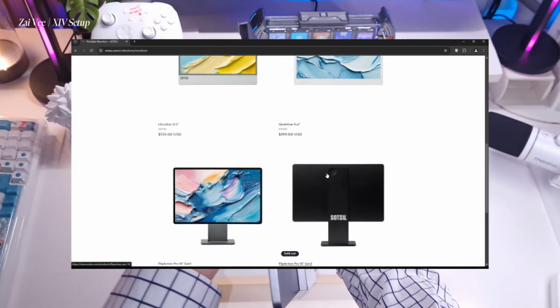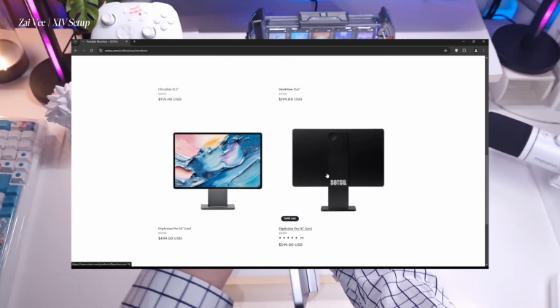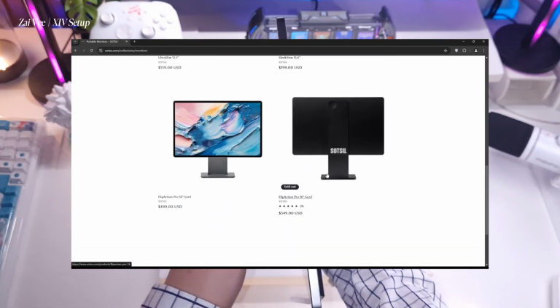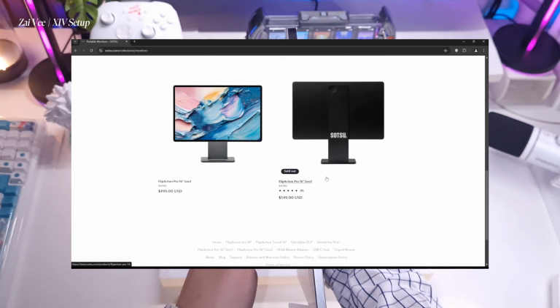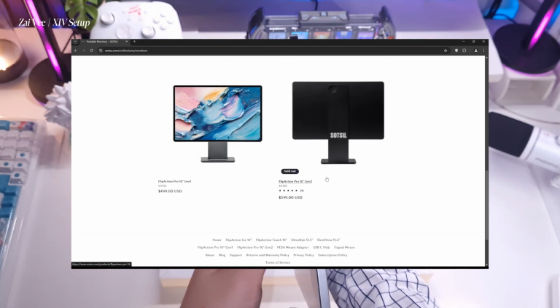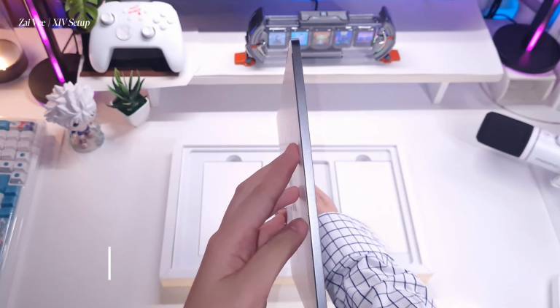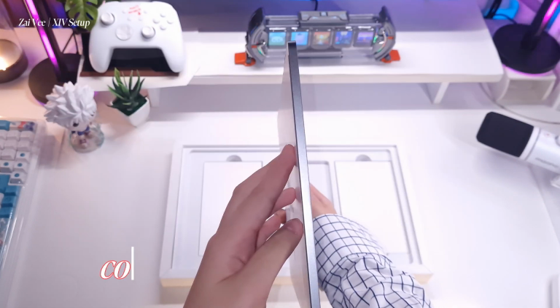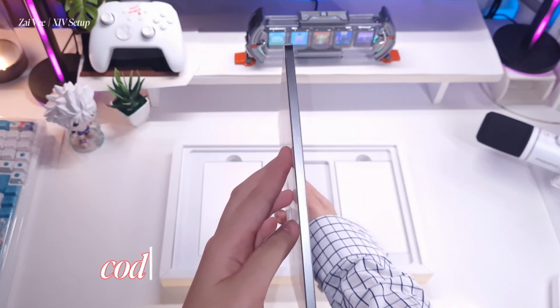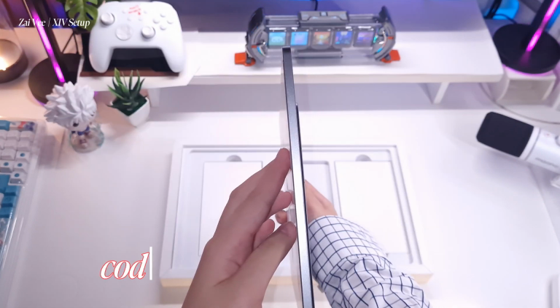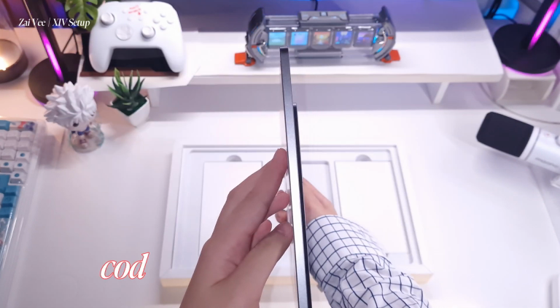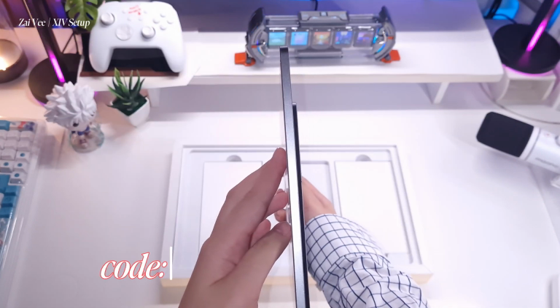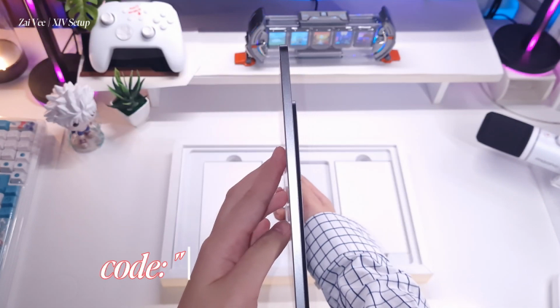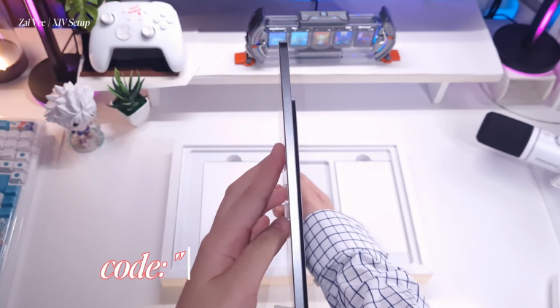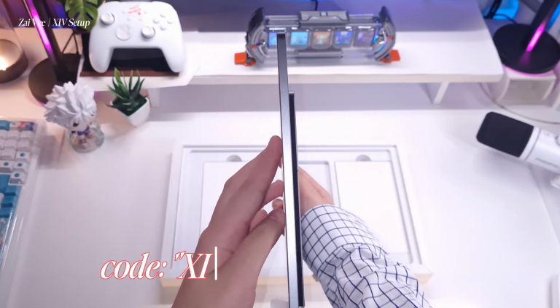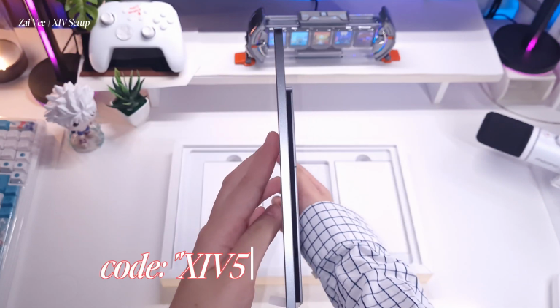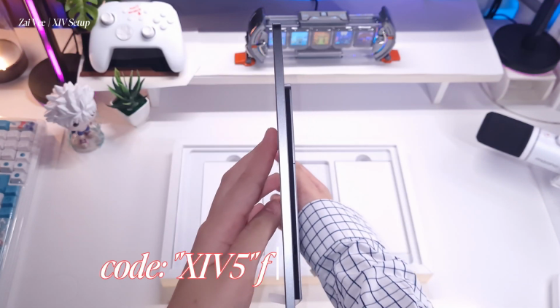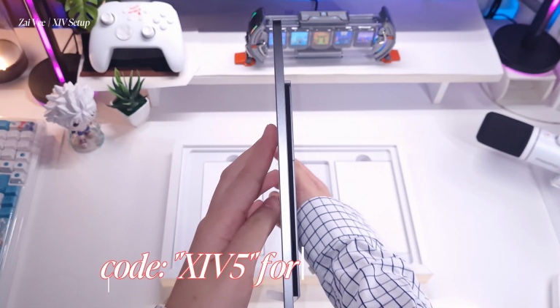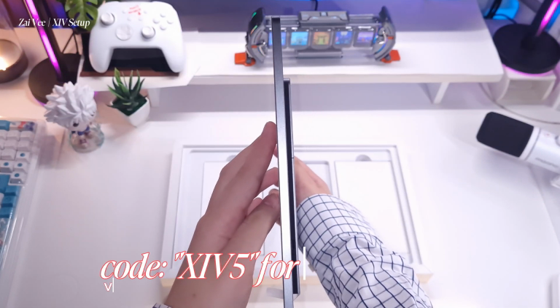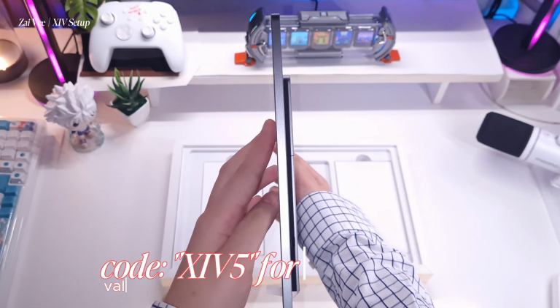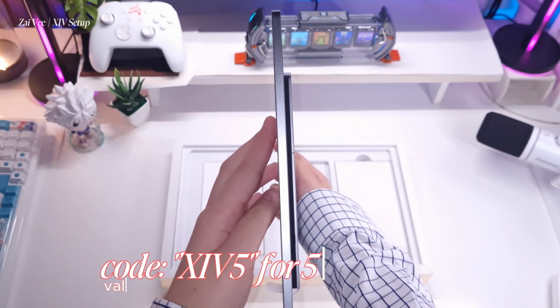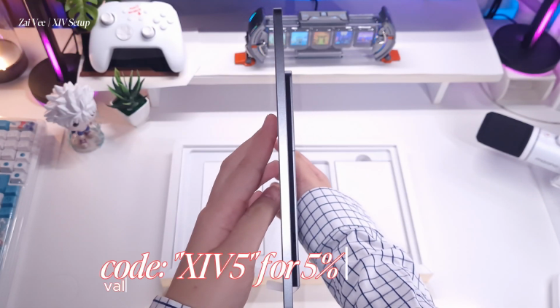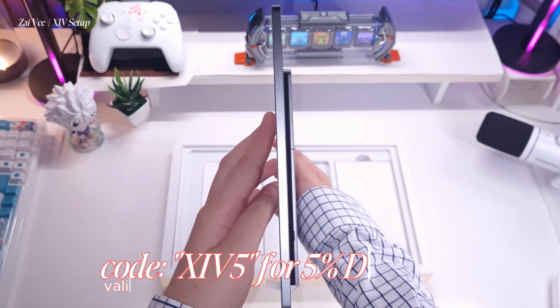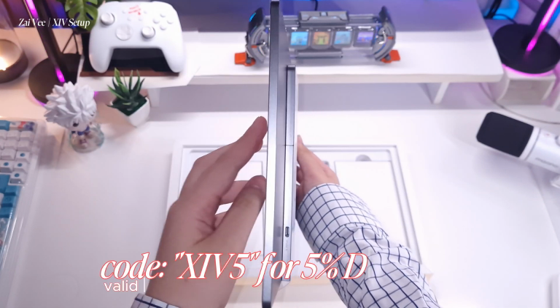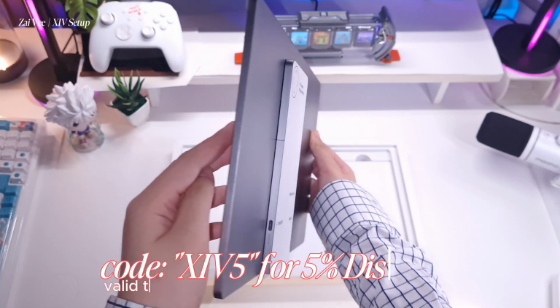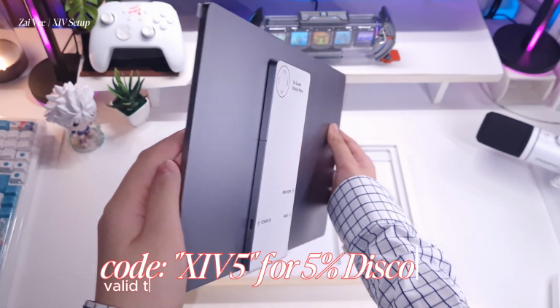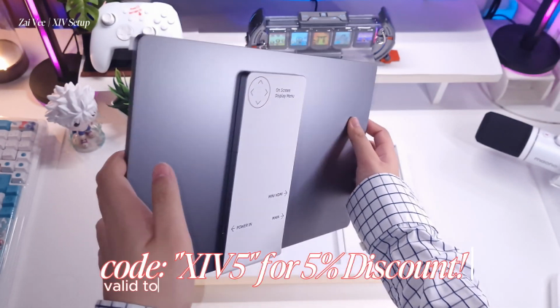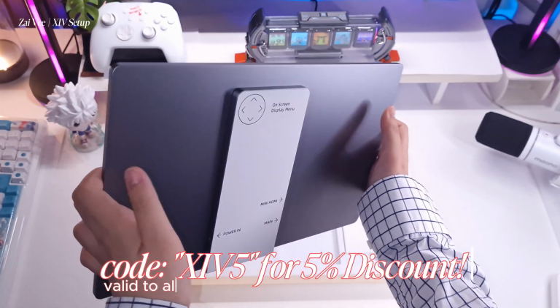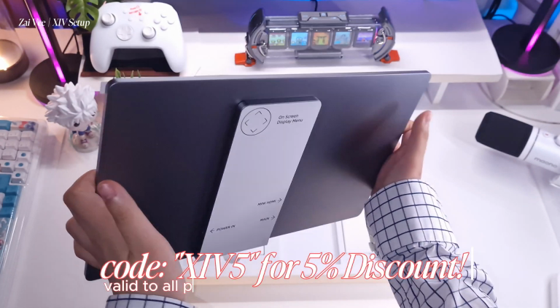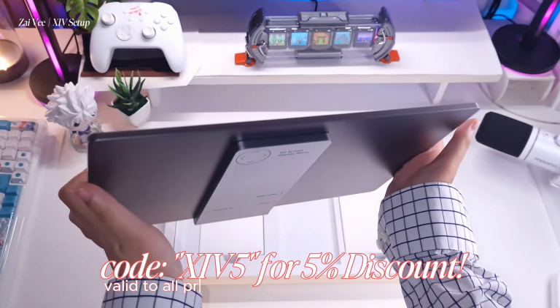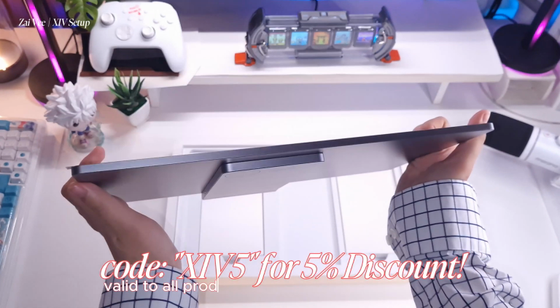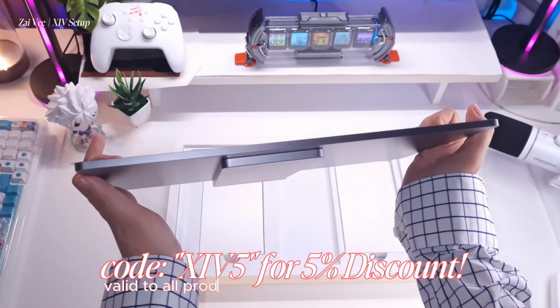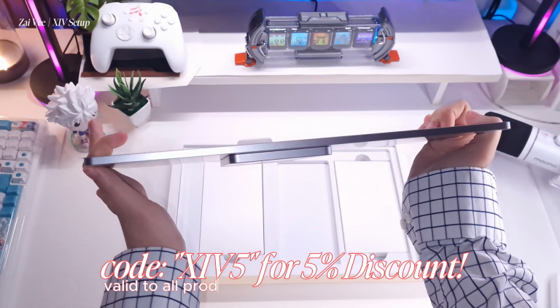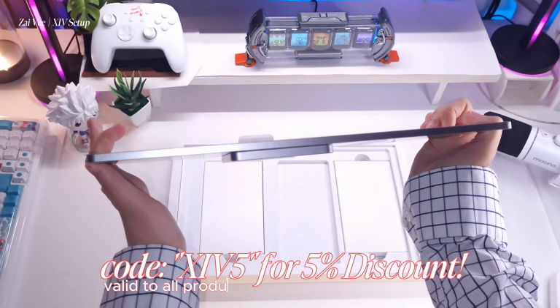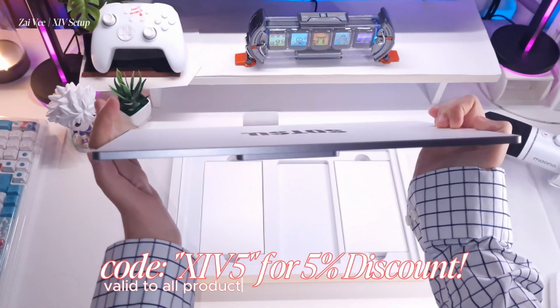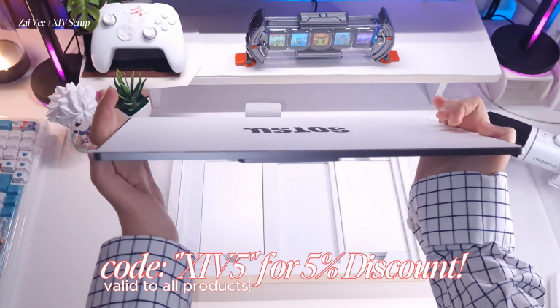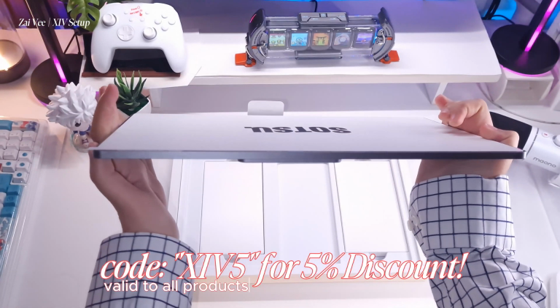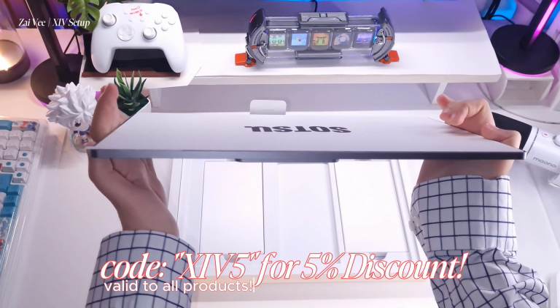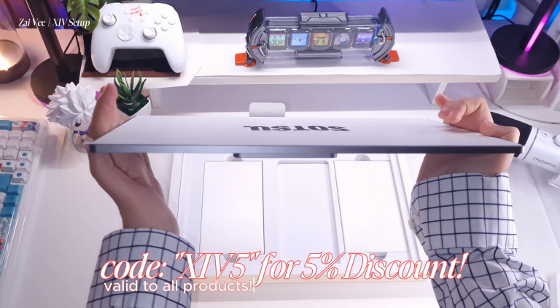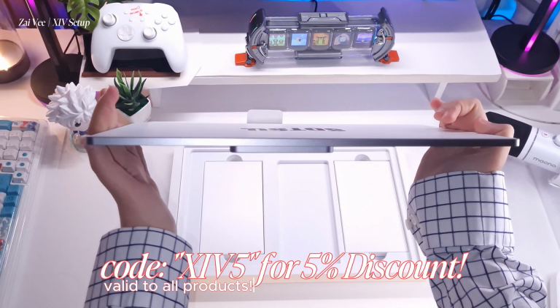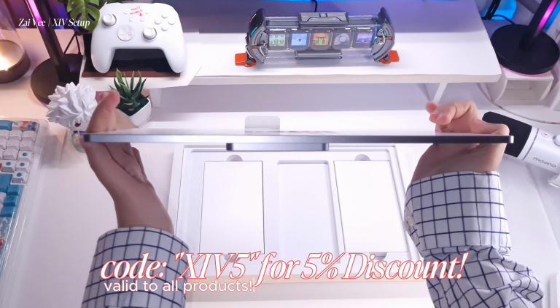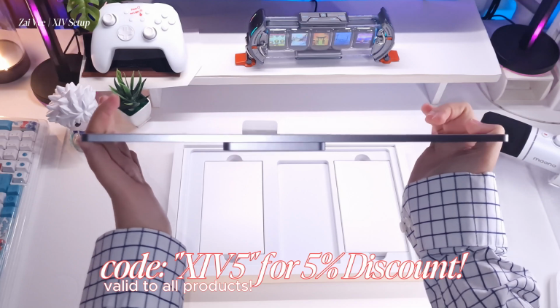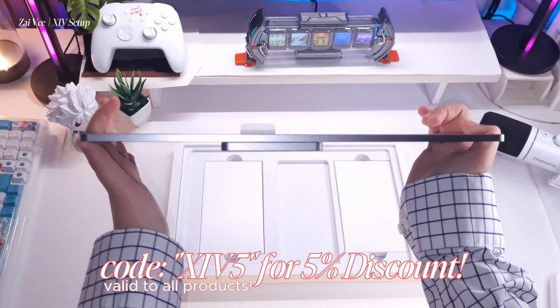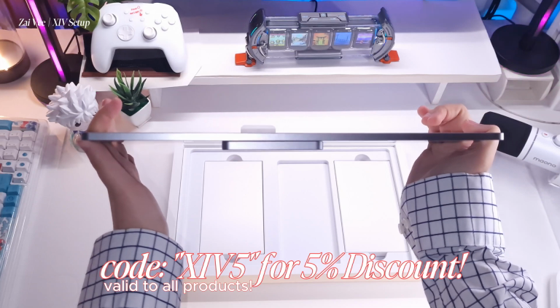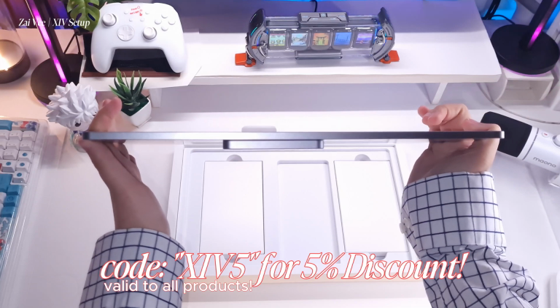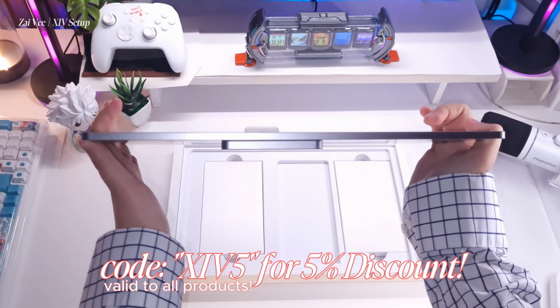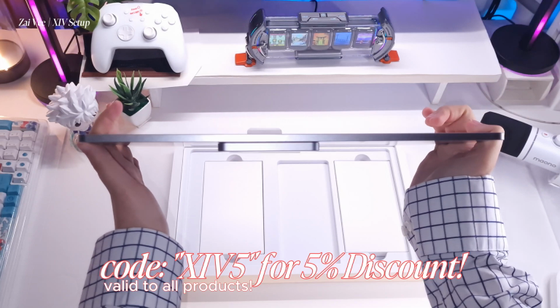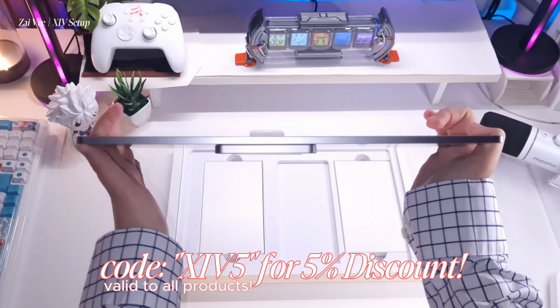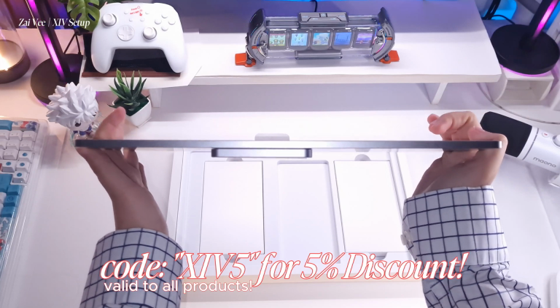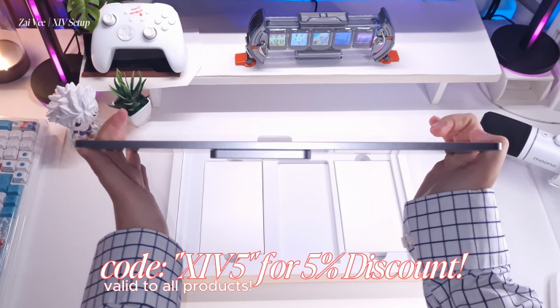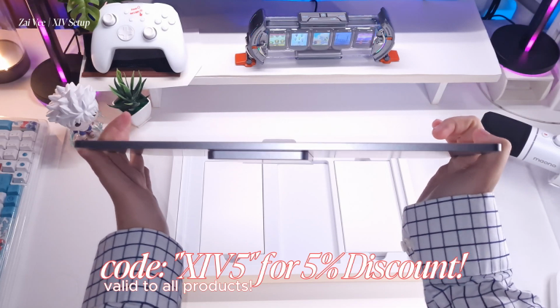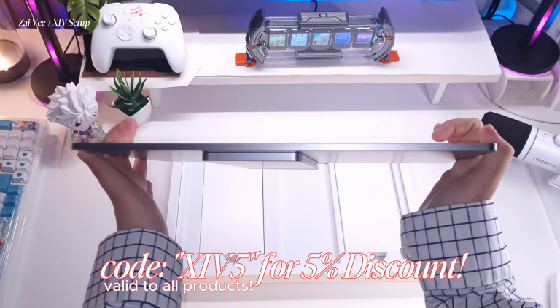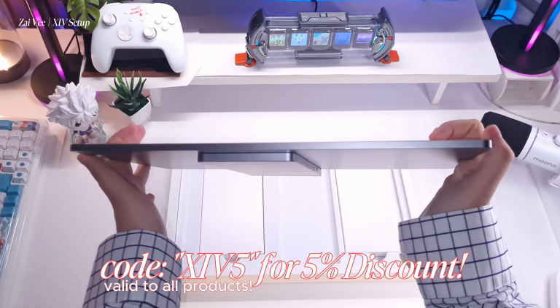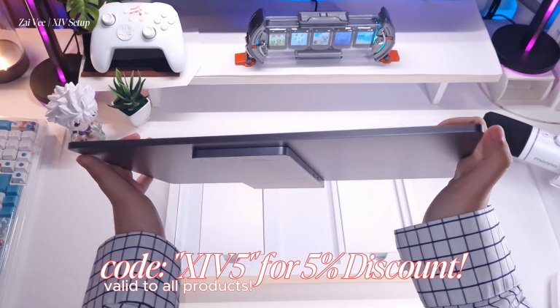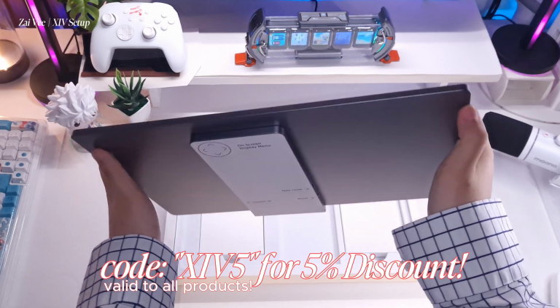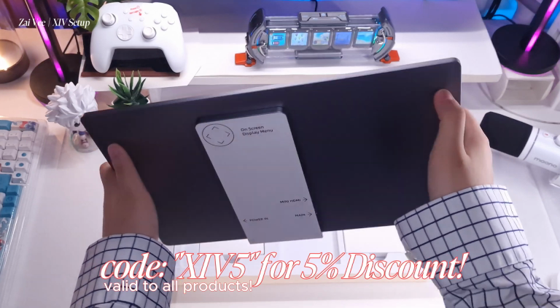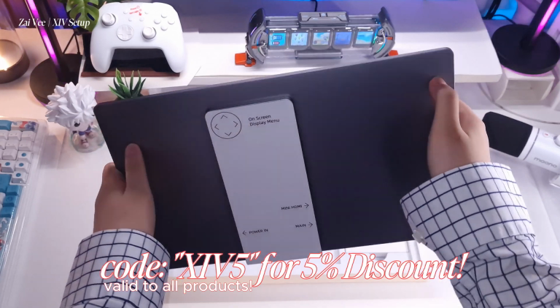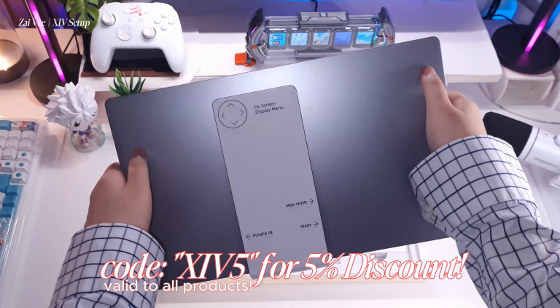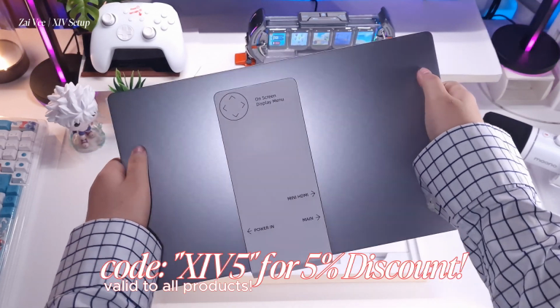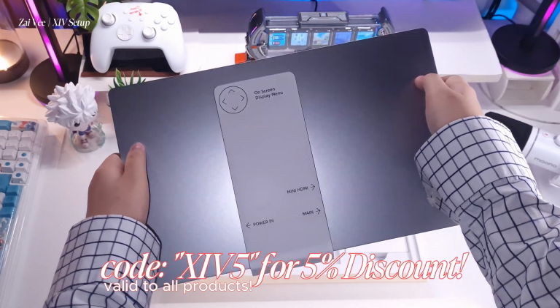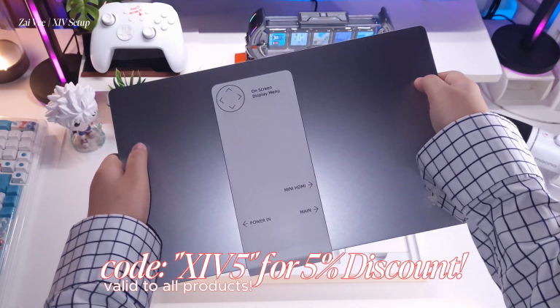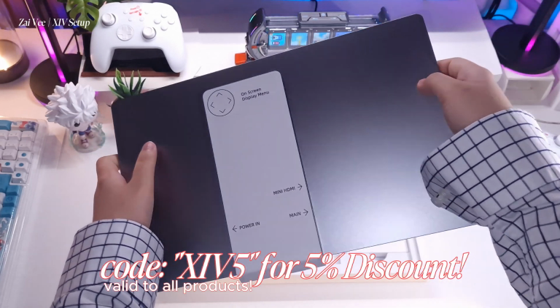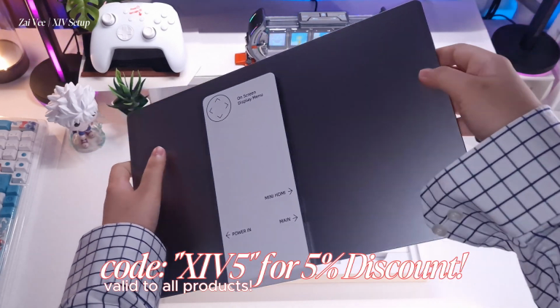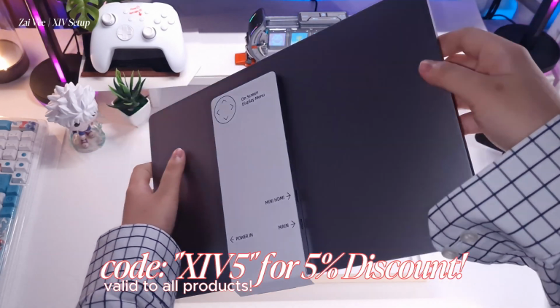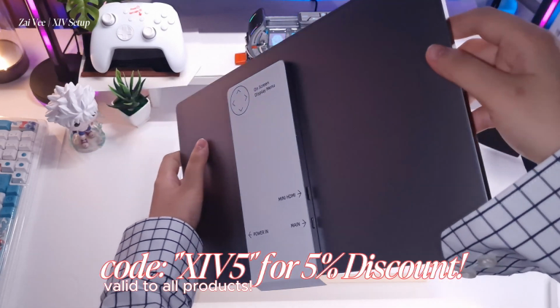If you want to have yours, try using the code XIV5 as your discount code to enjoy five percent off.